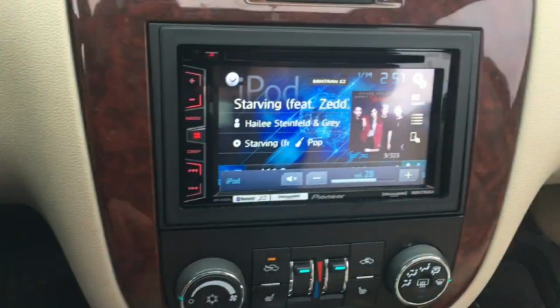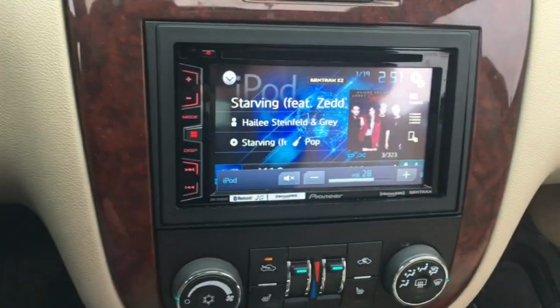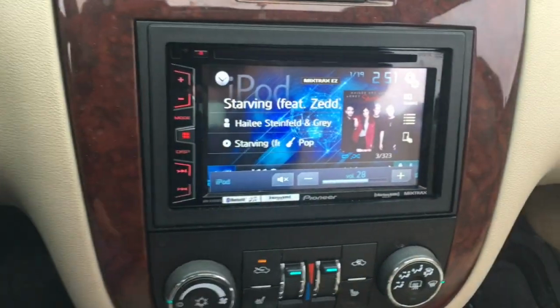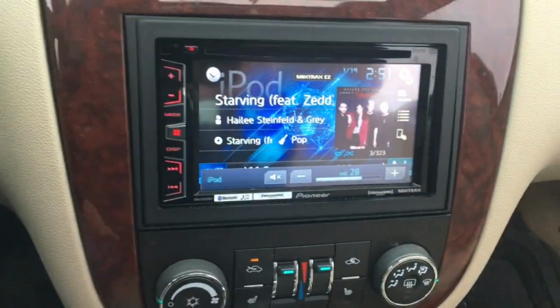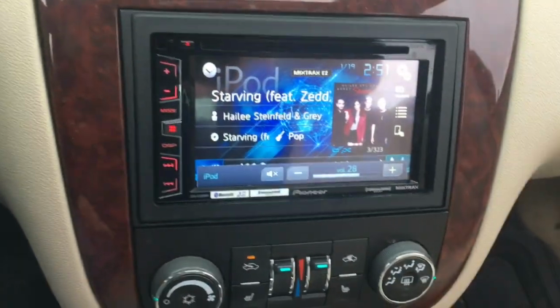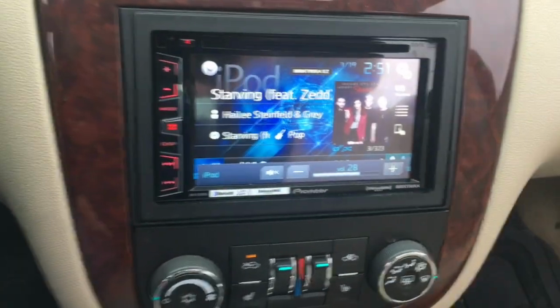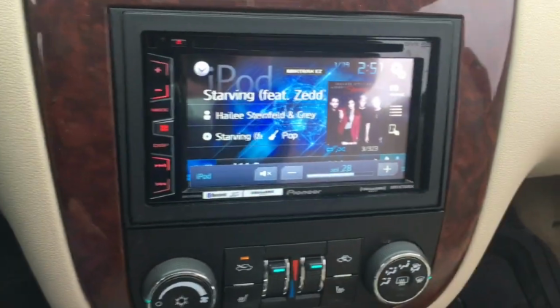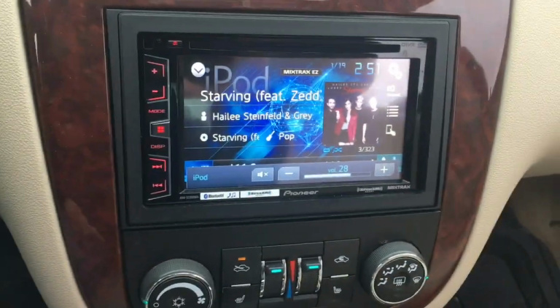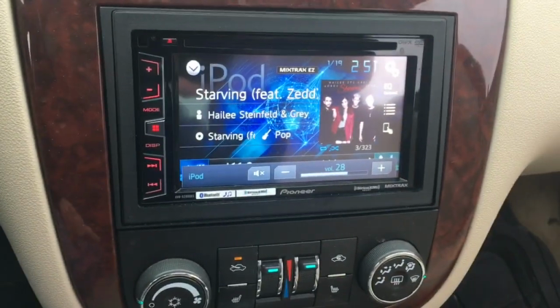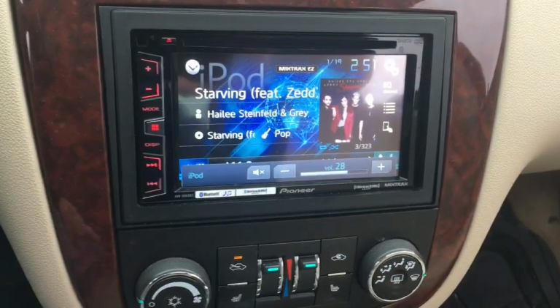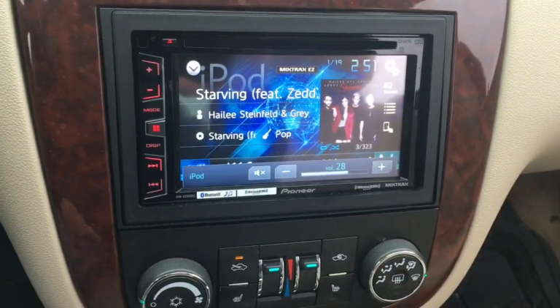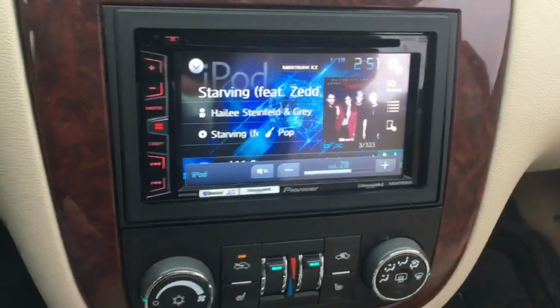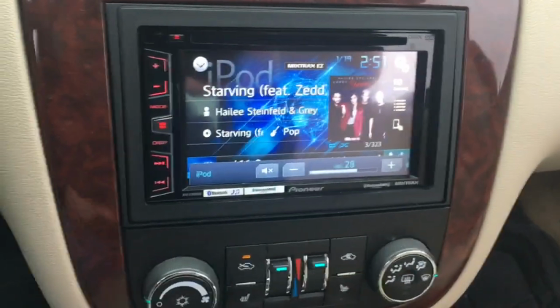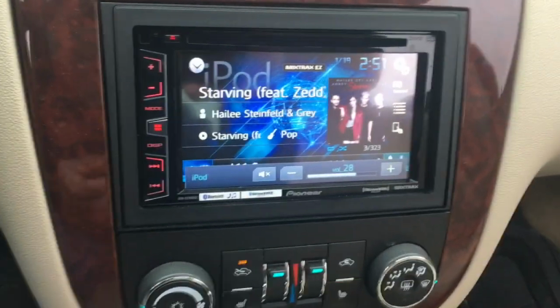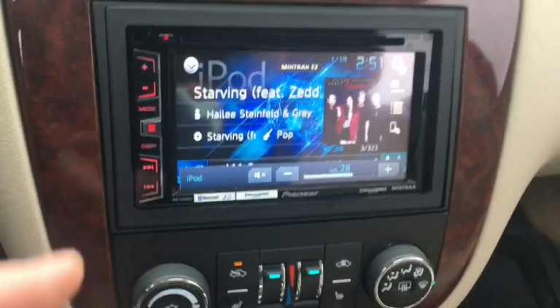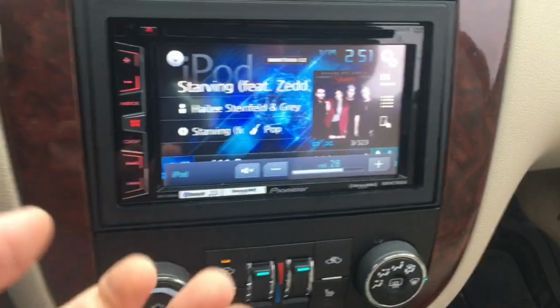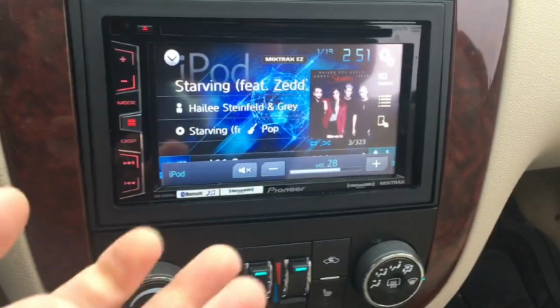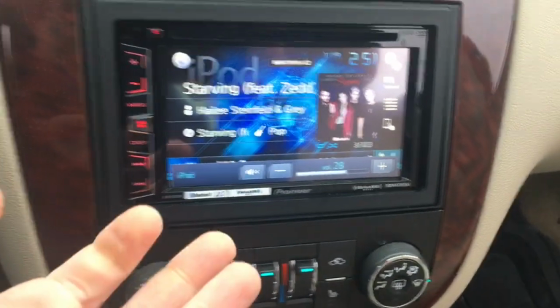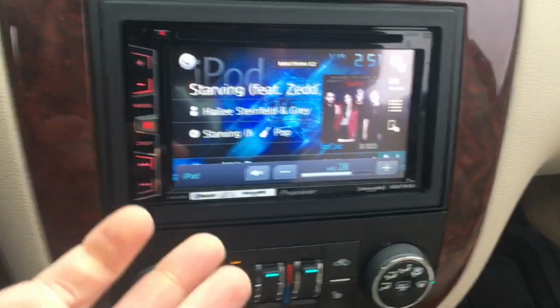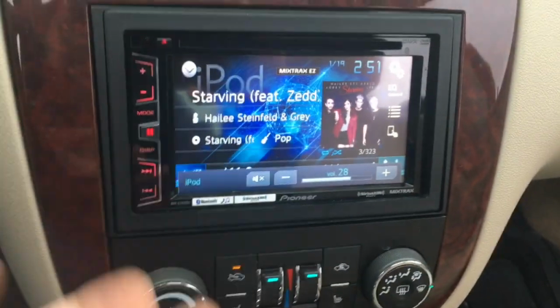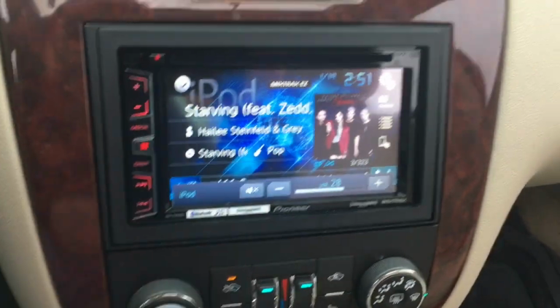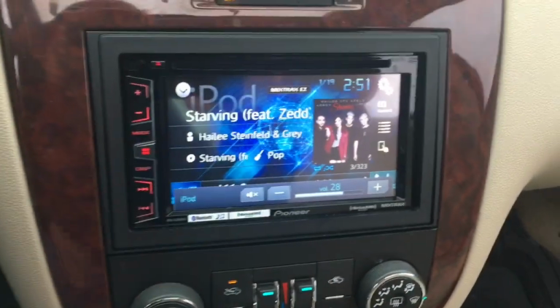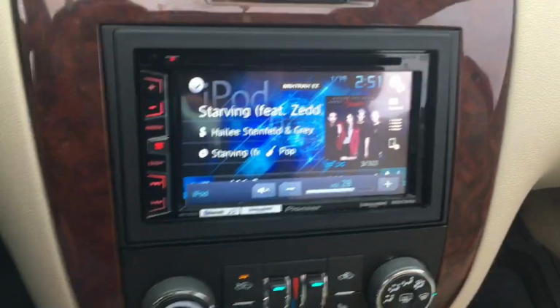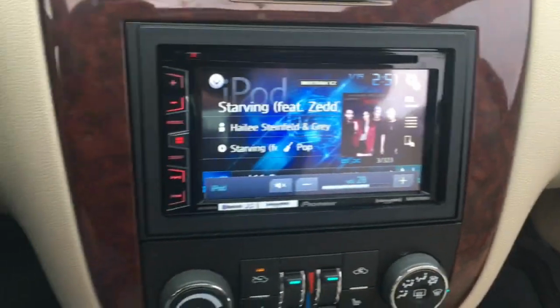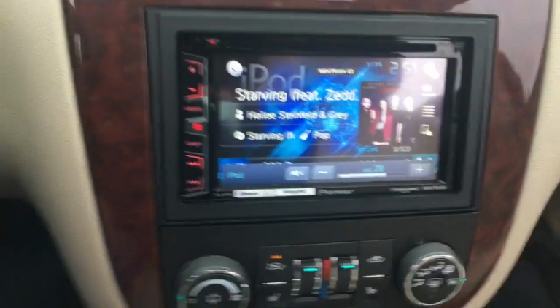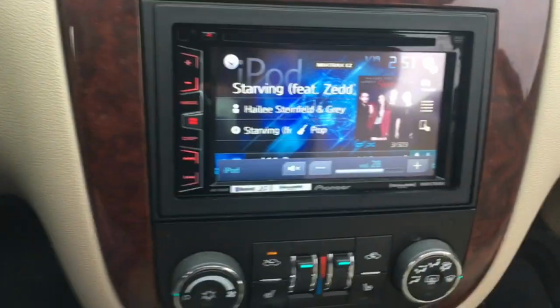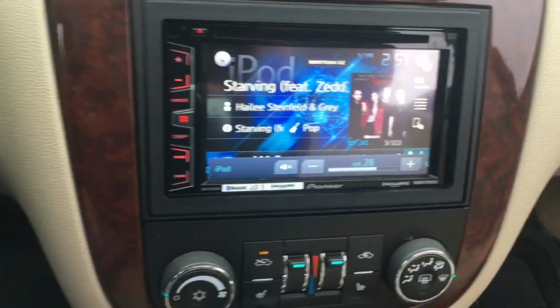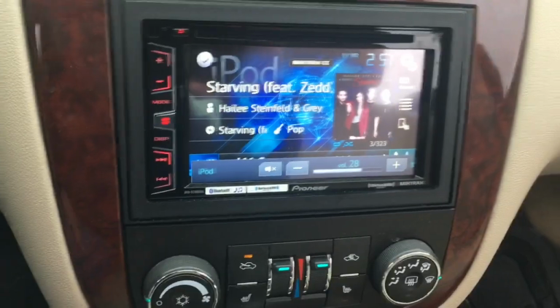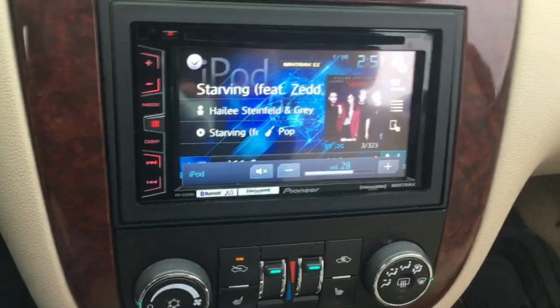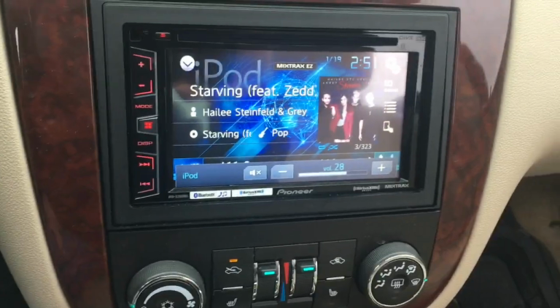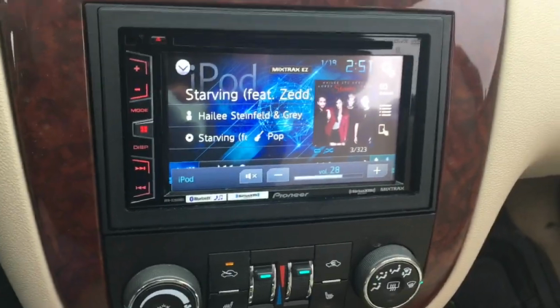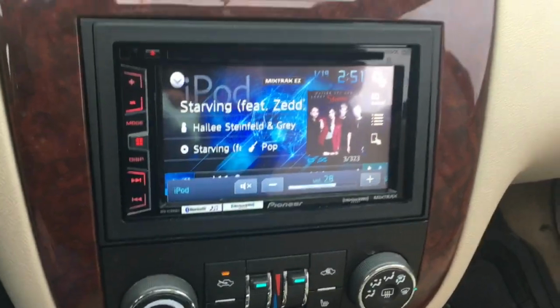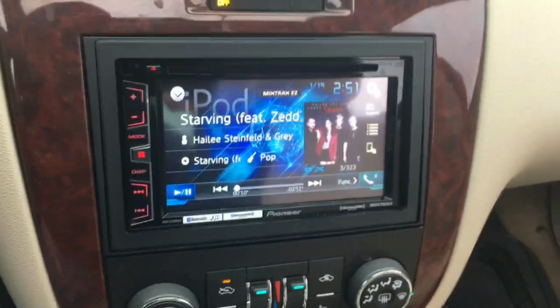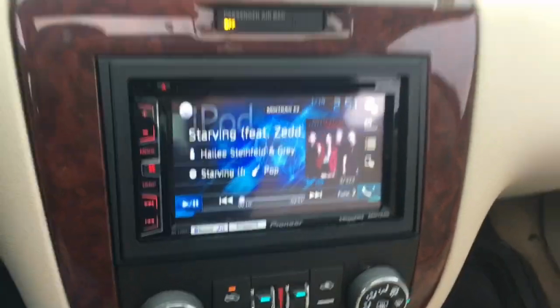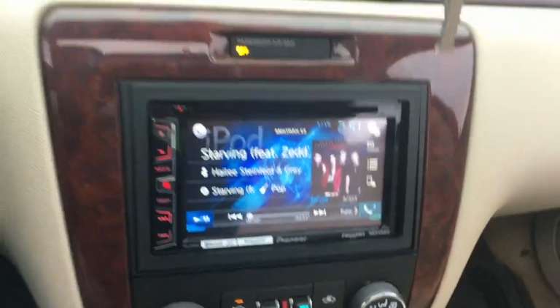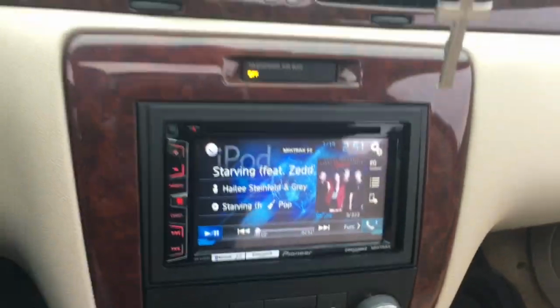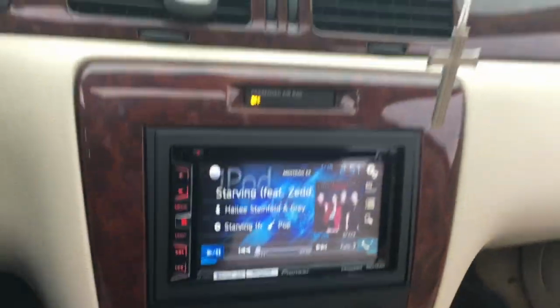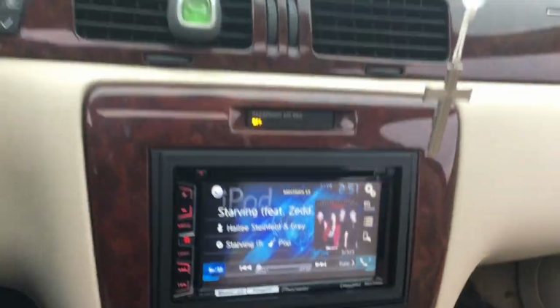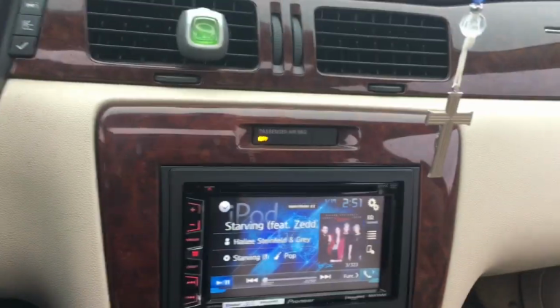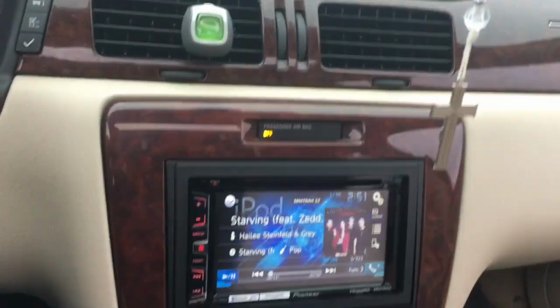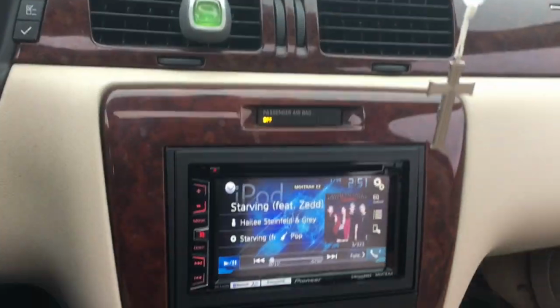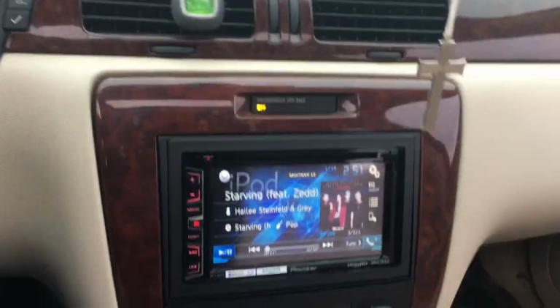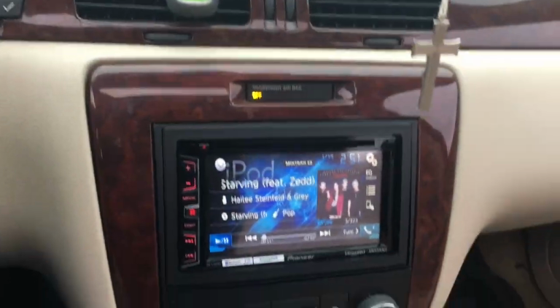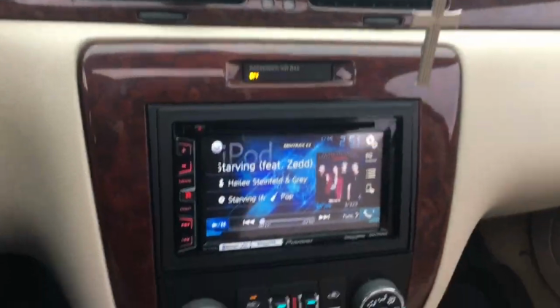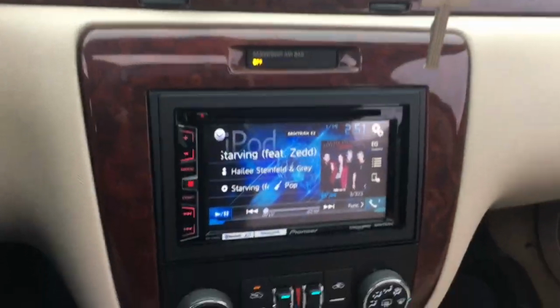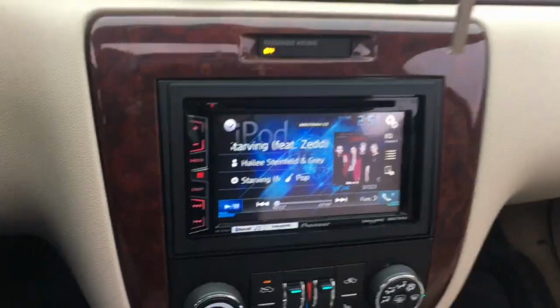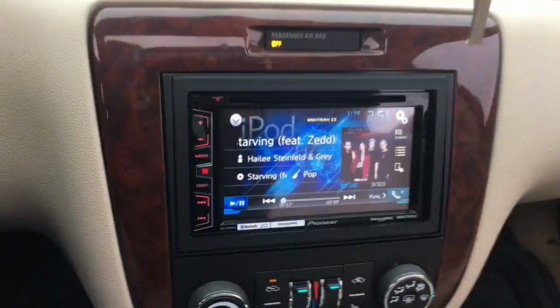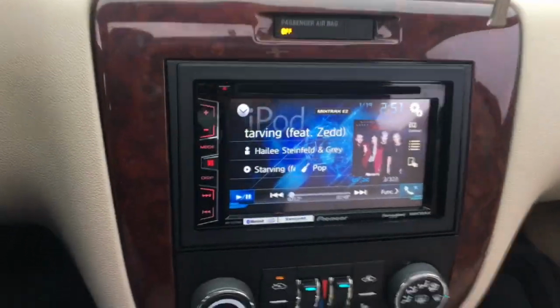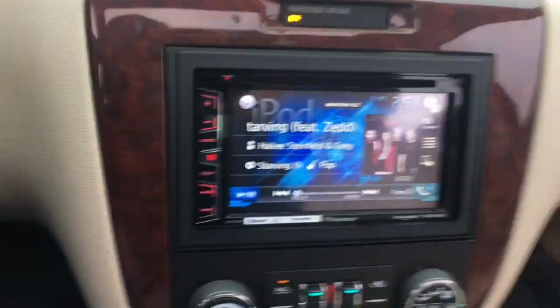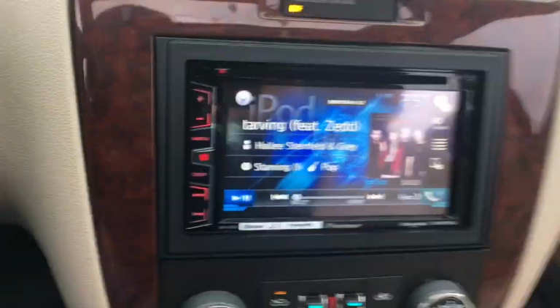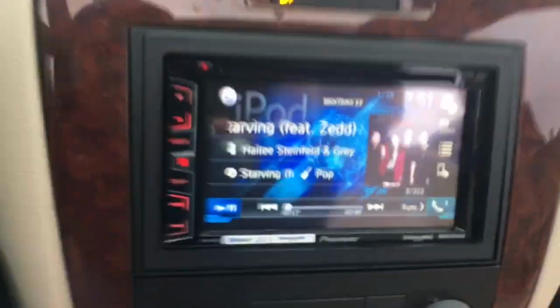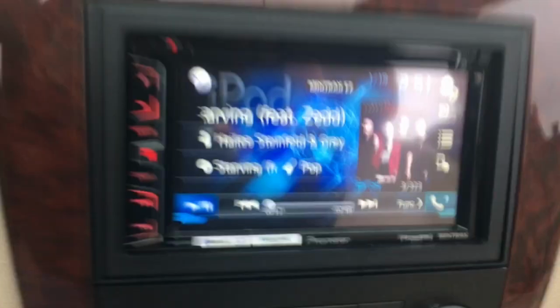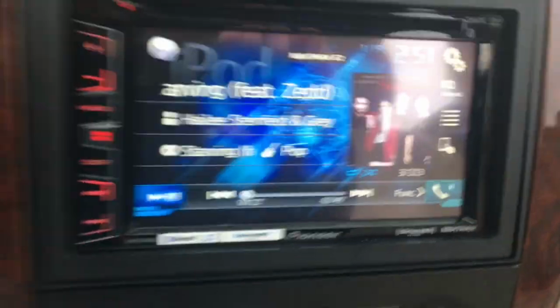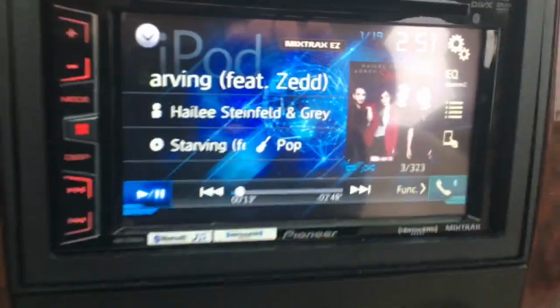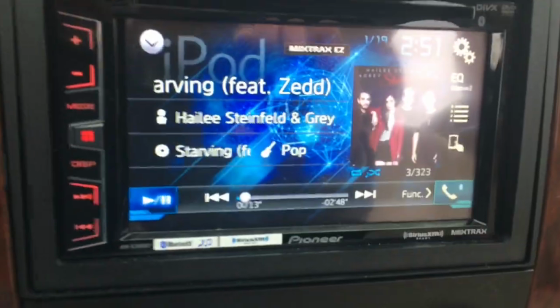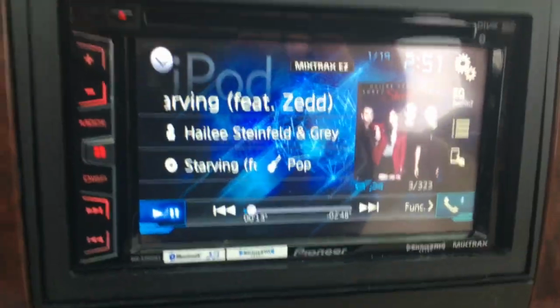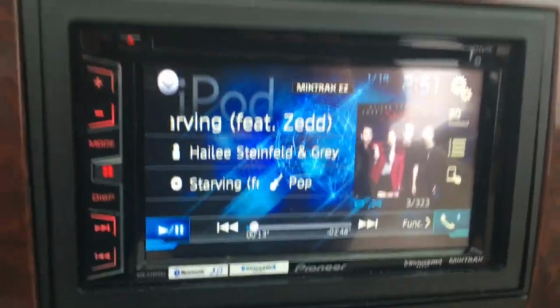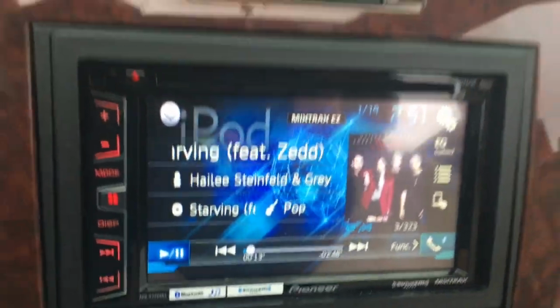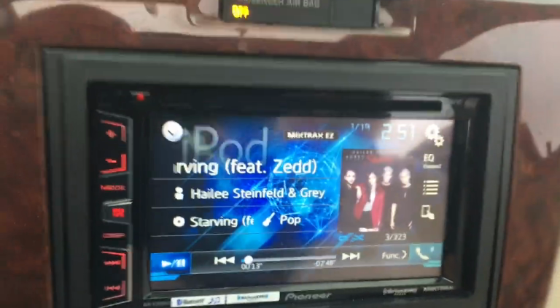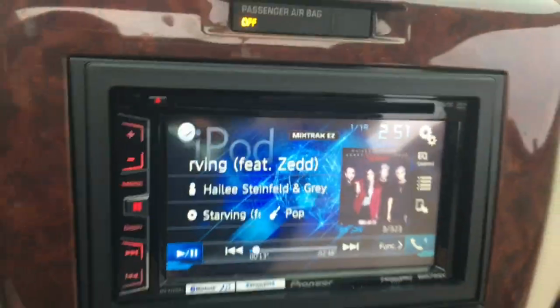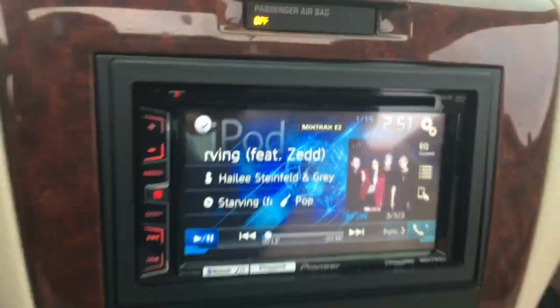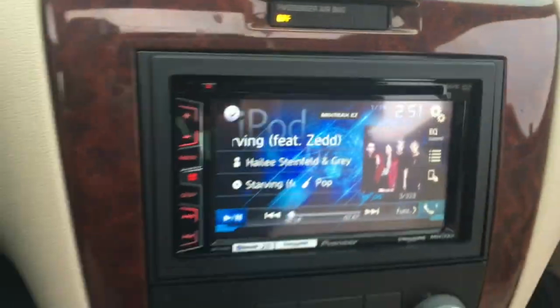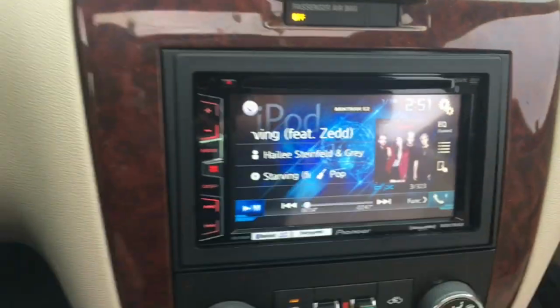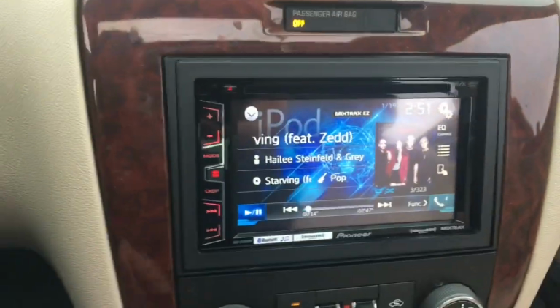You can crank it up to 40 — the volume goes really loud.